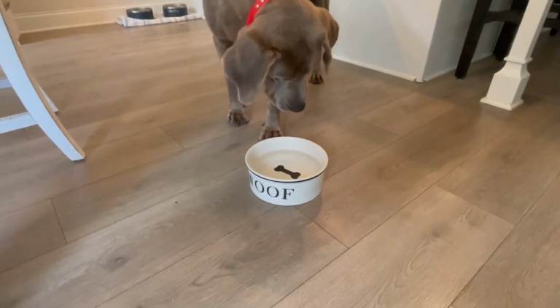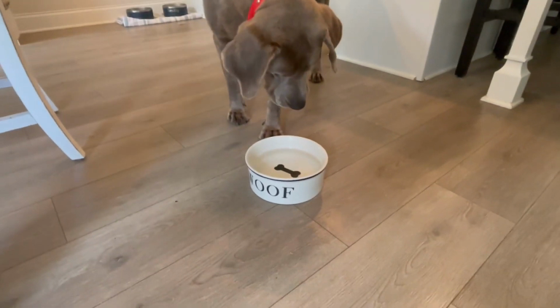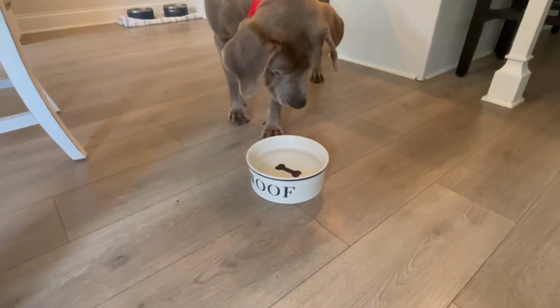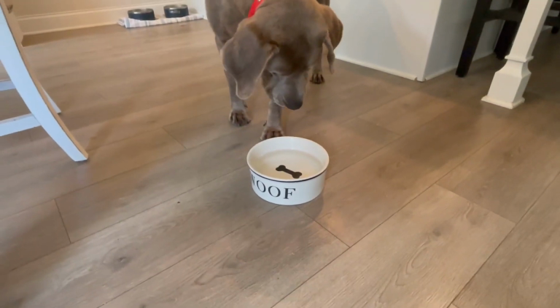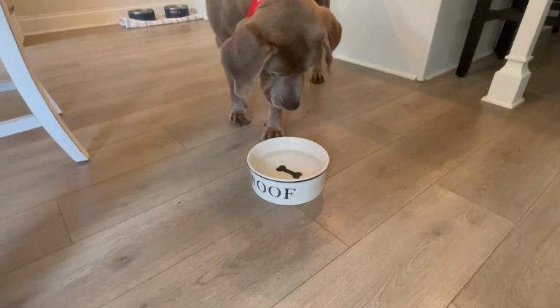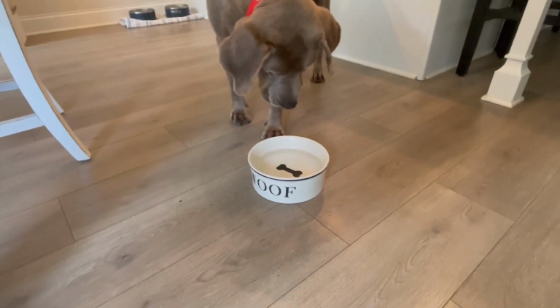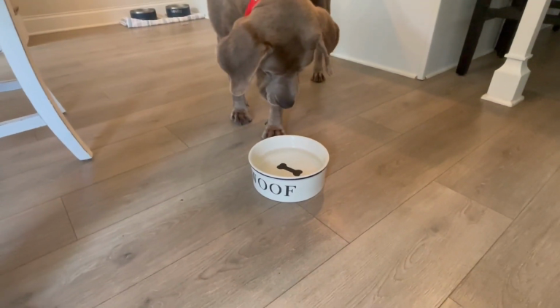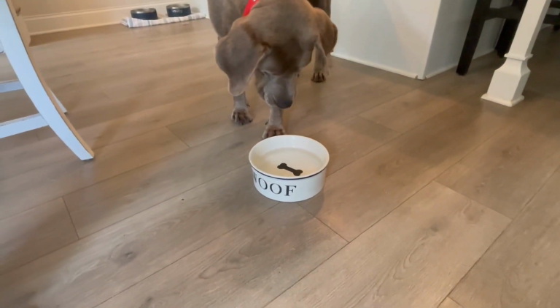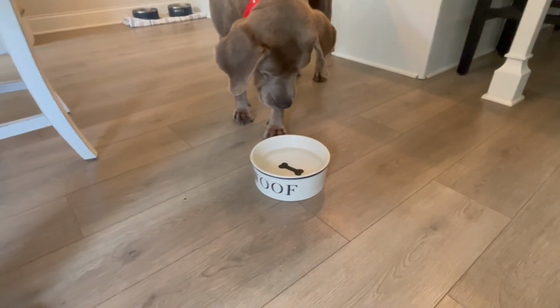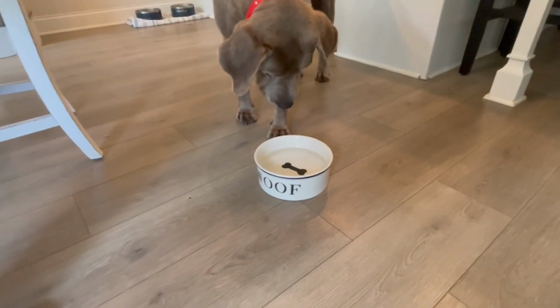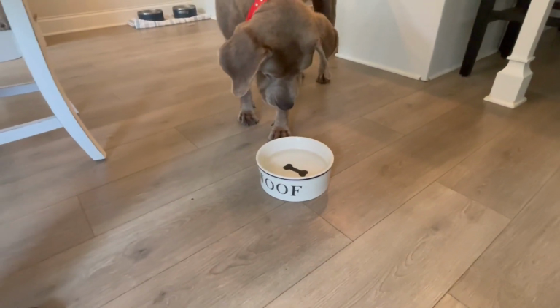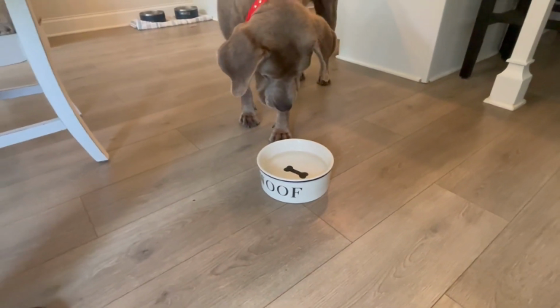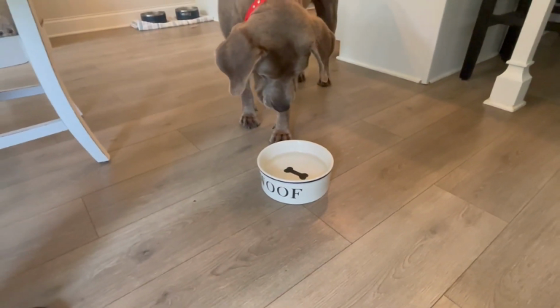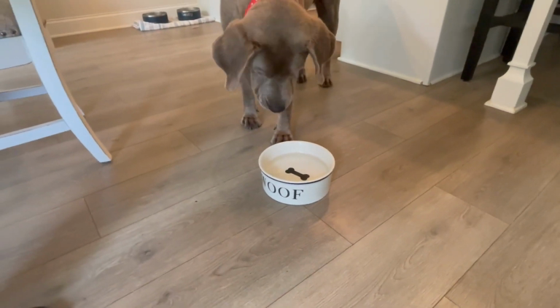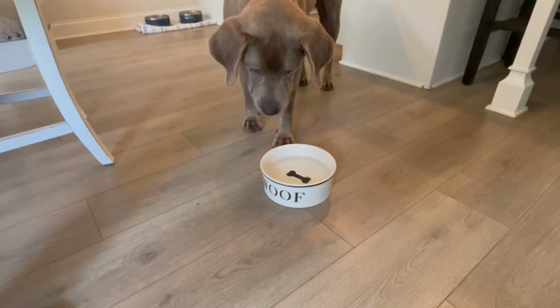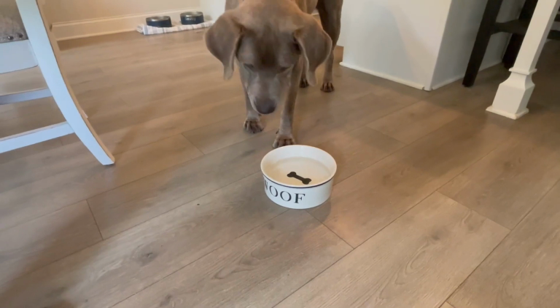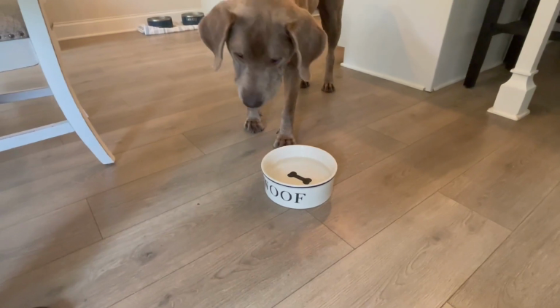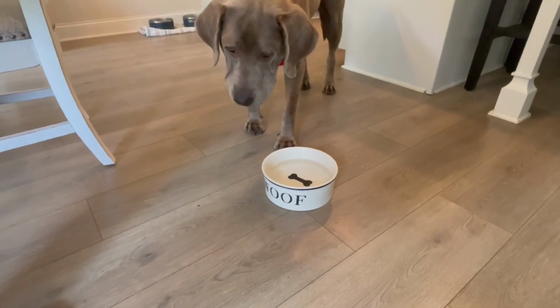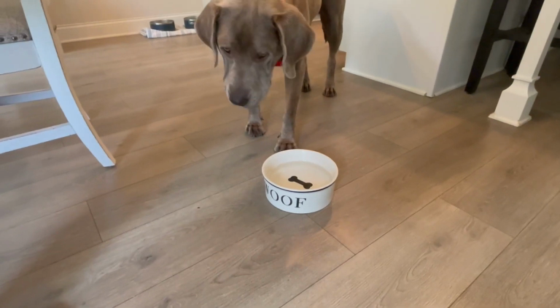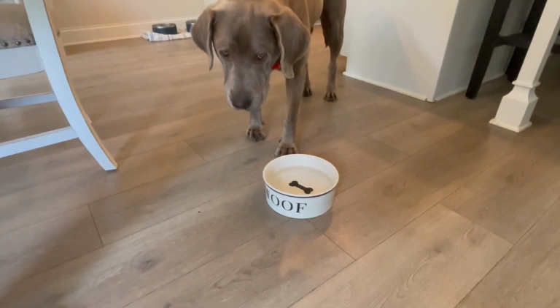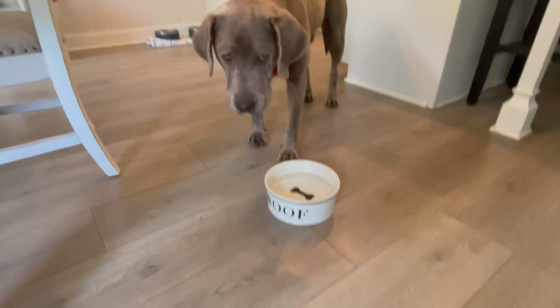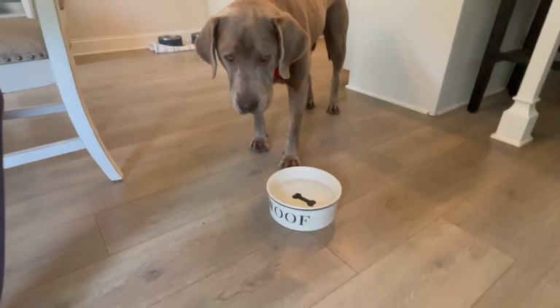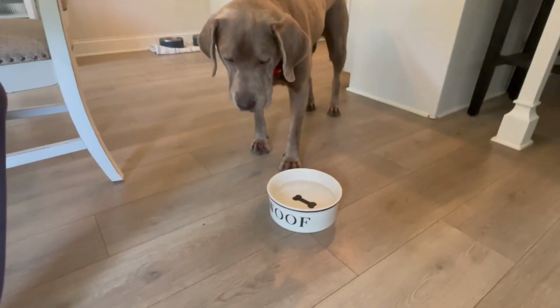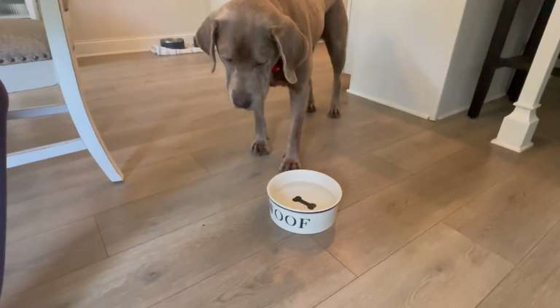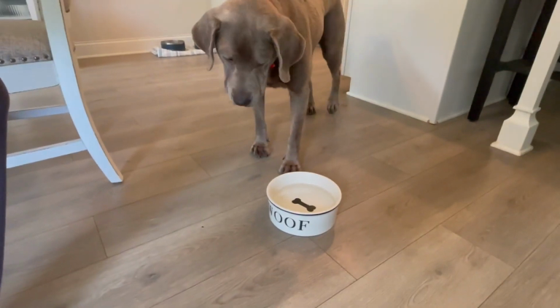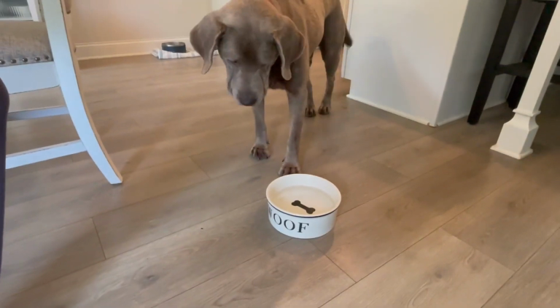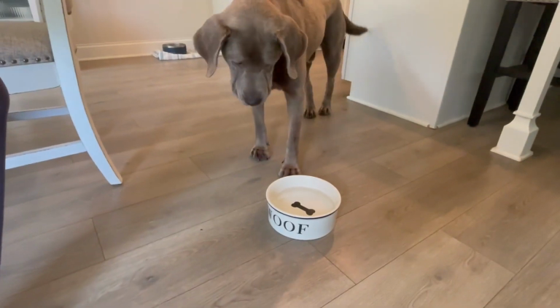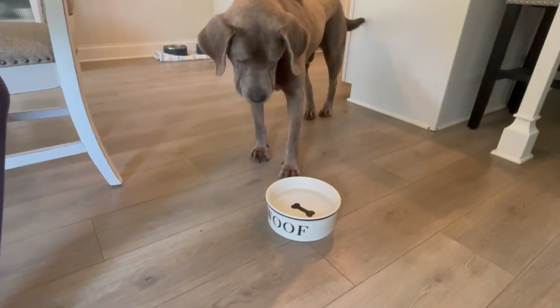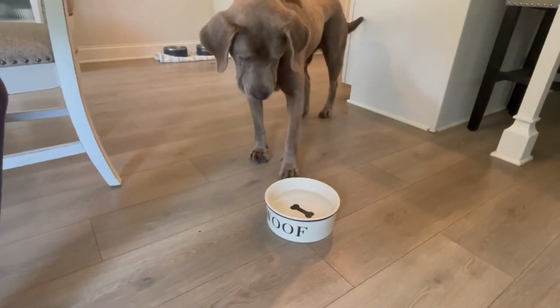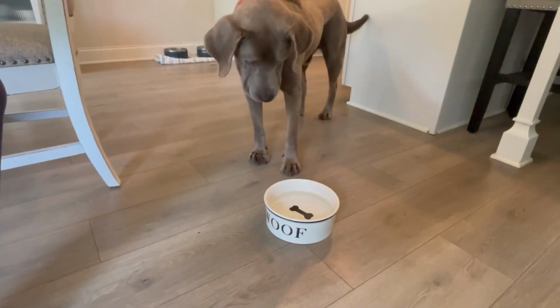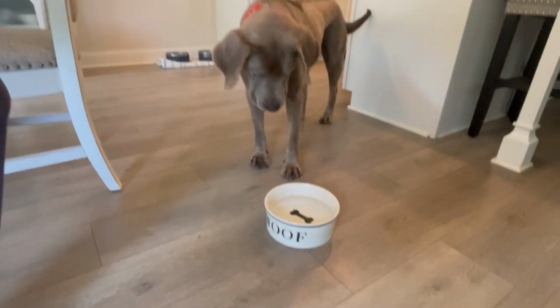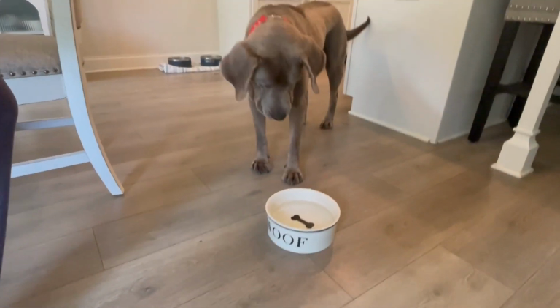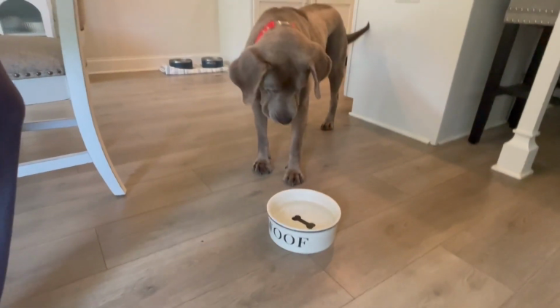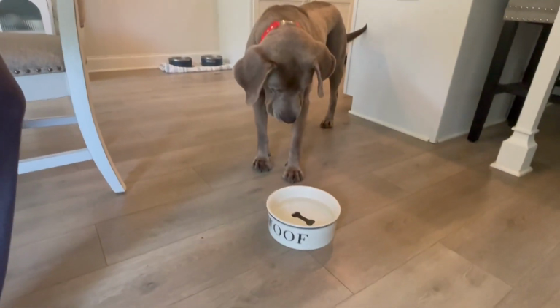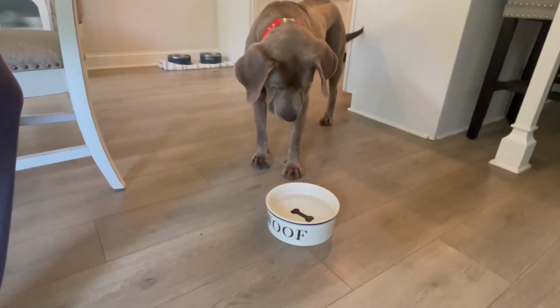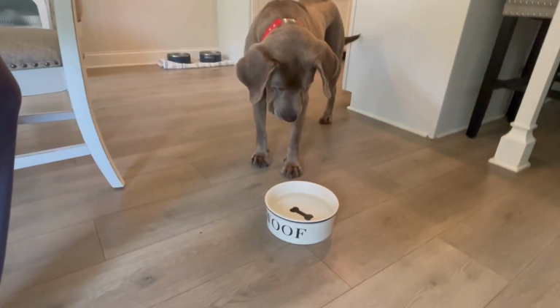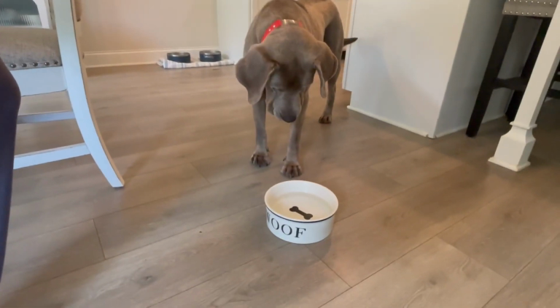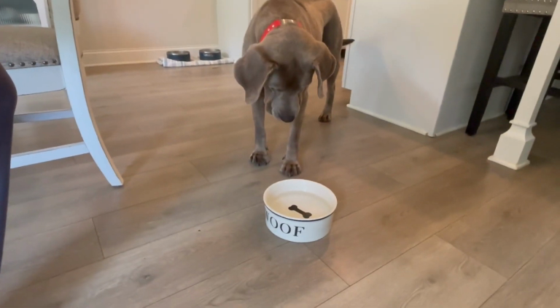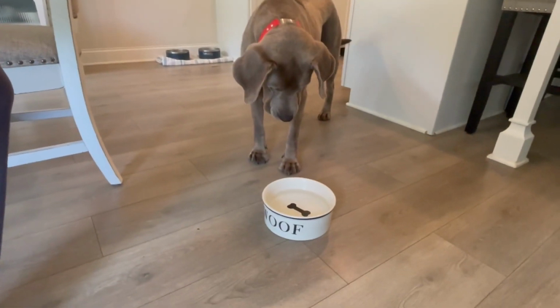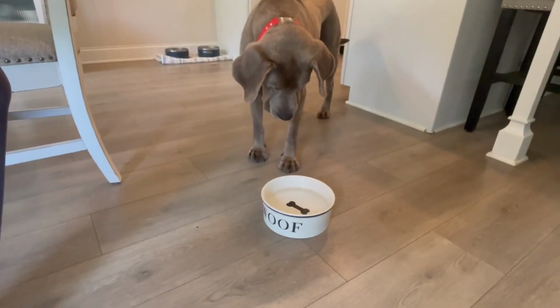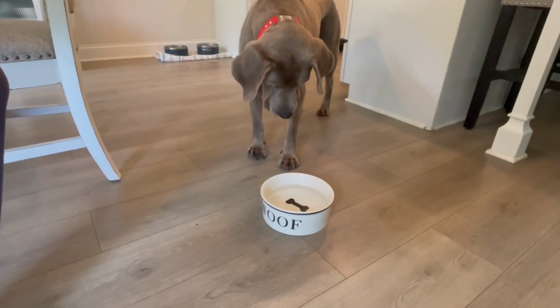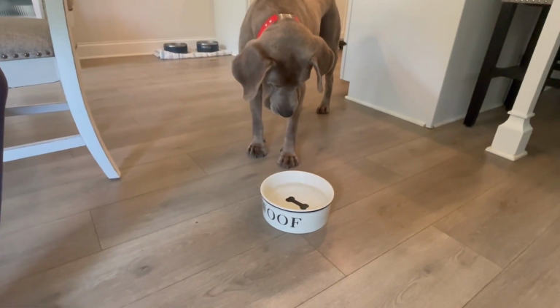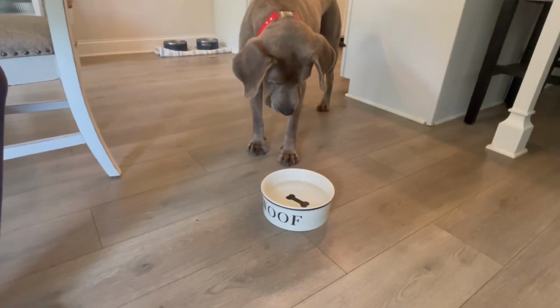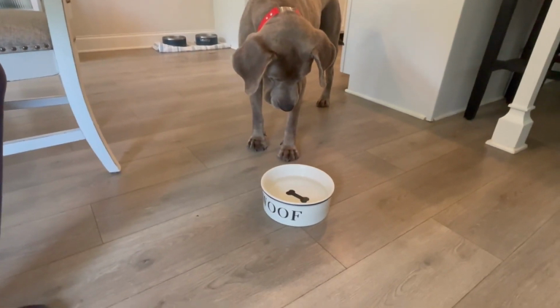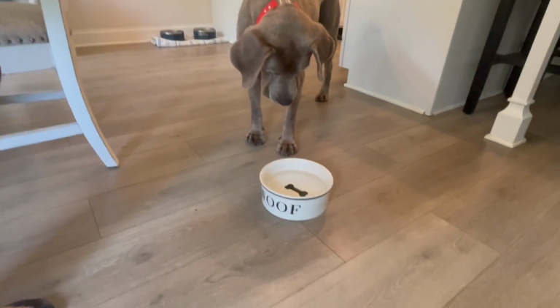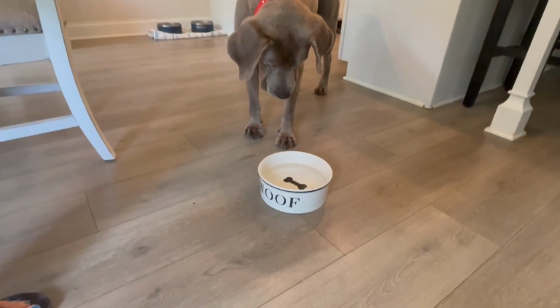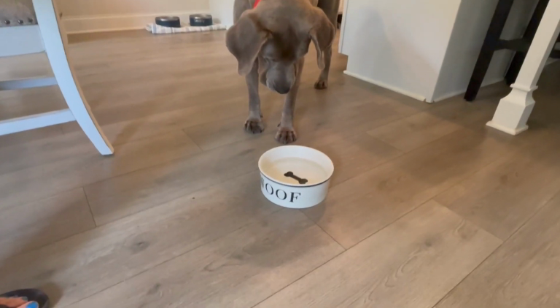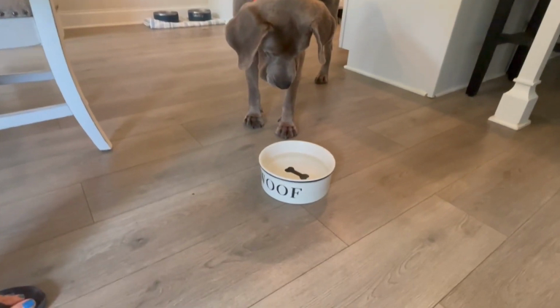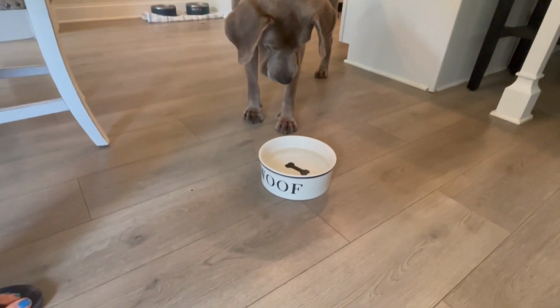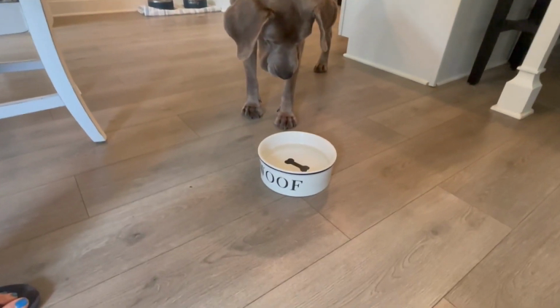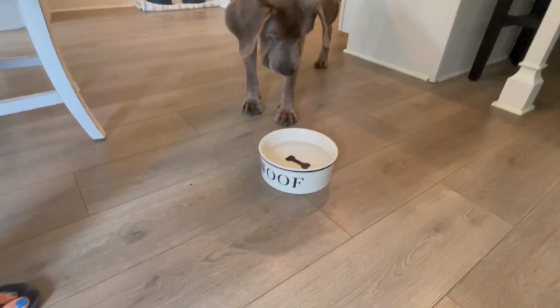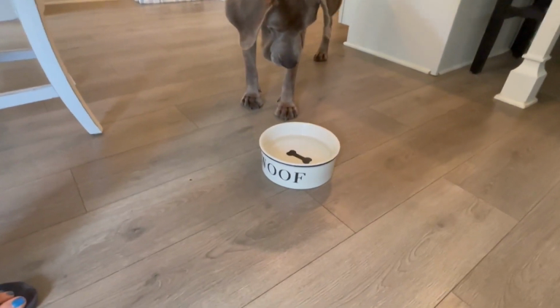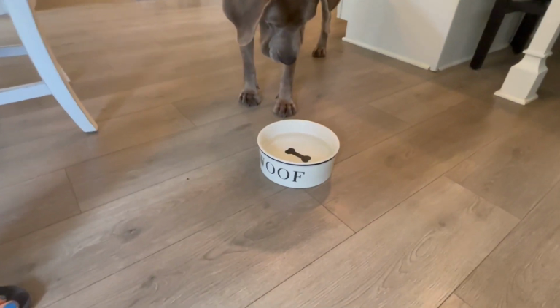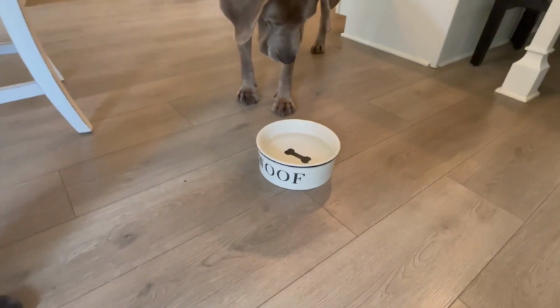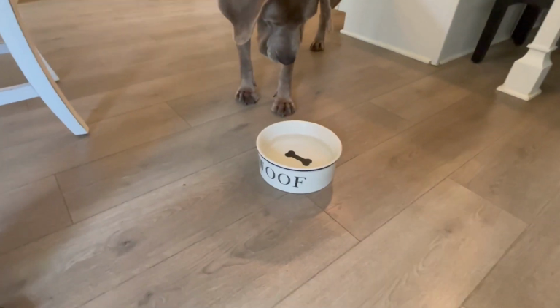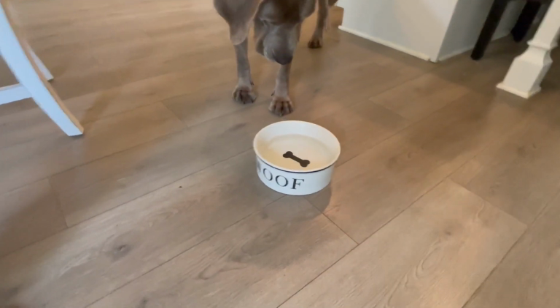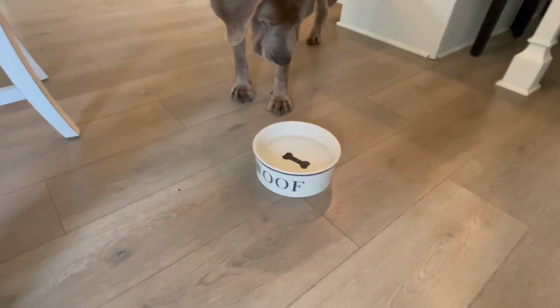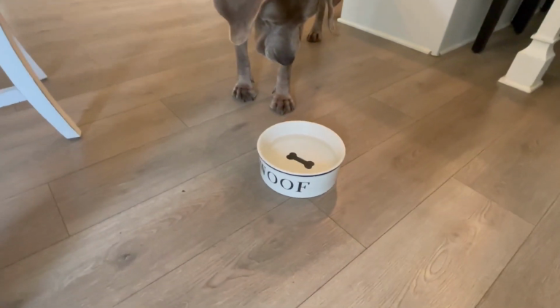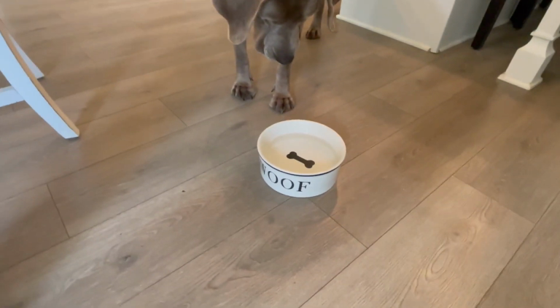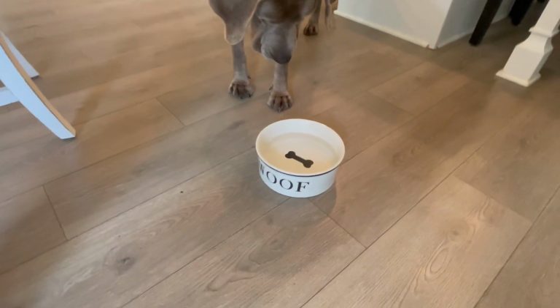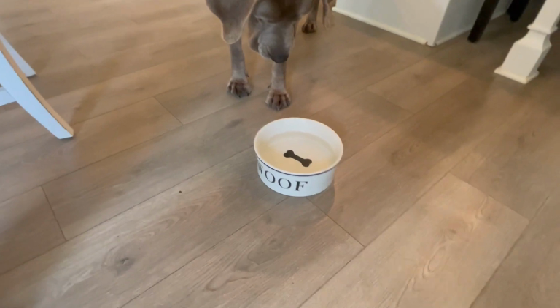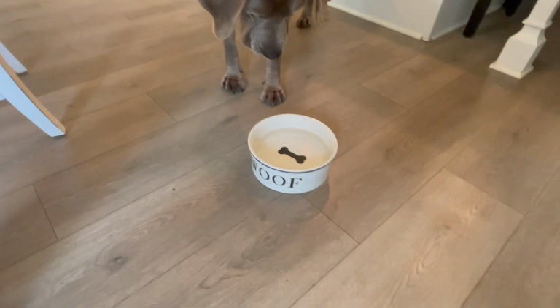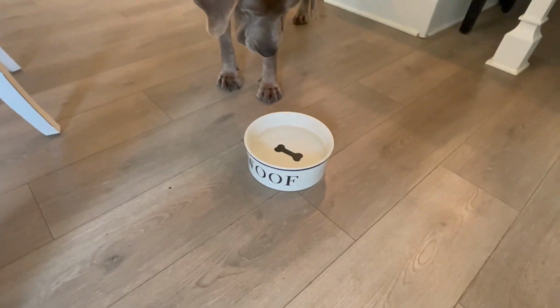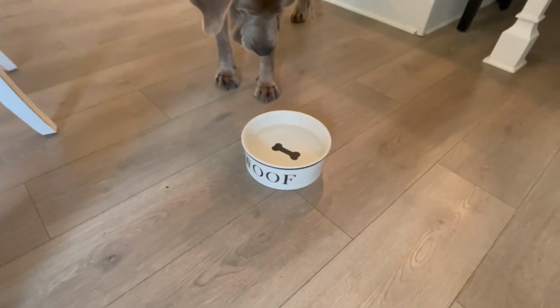Well, Smitty's going to try to figure out if he can actually get to that bone in there. And we hope that this review helped you and that you have a great day.